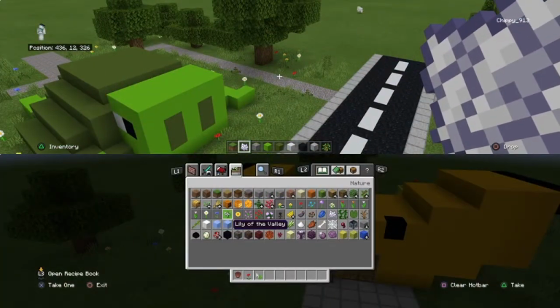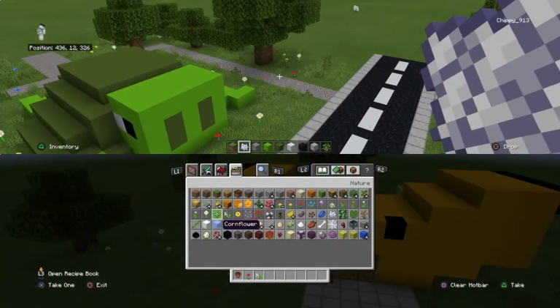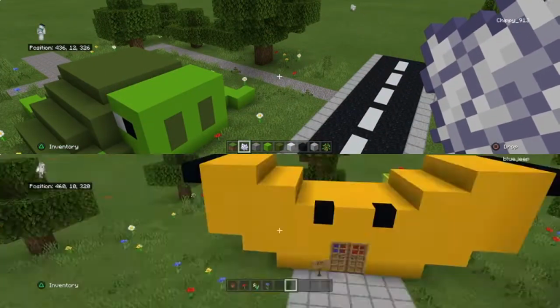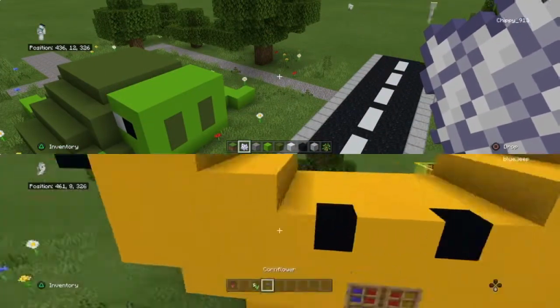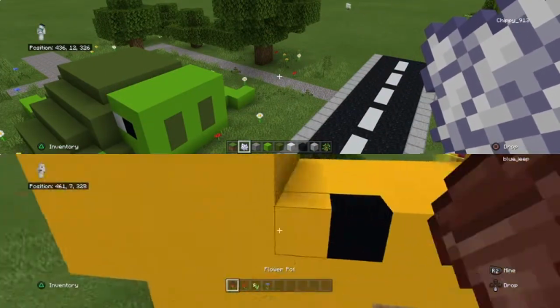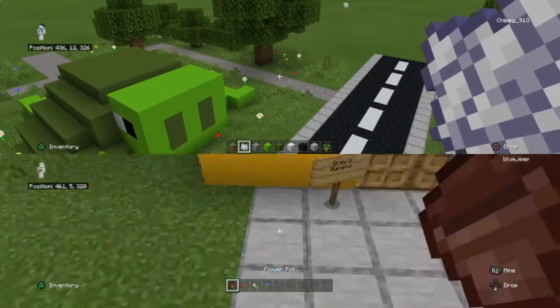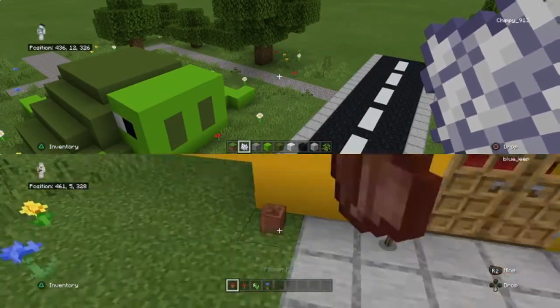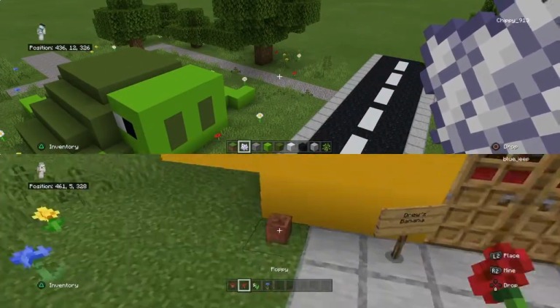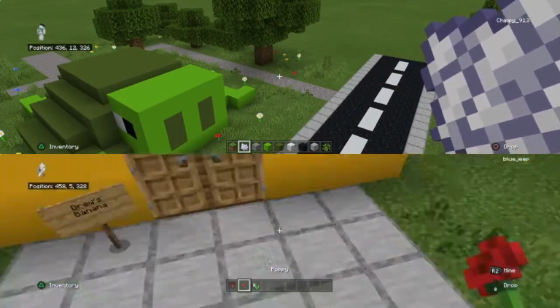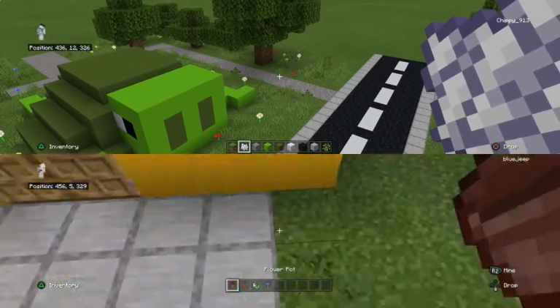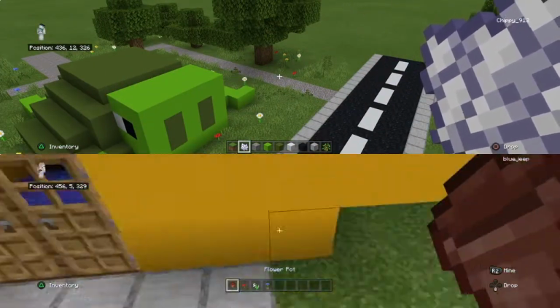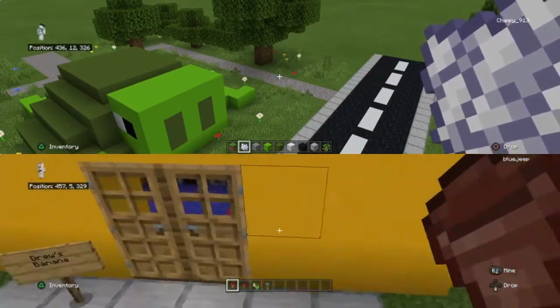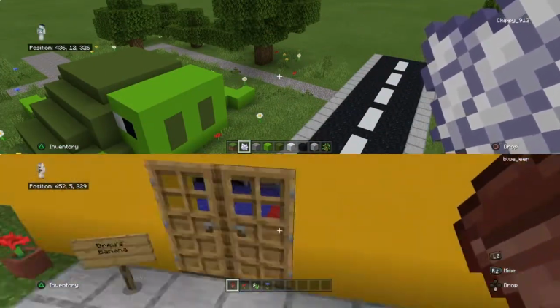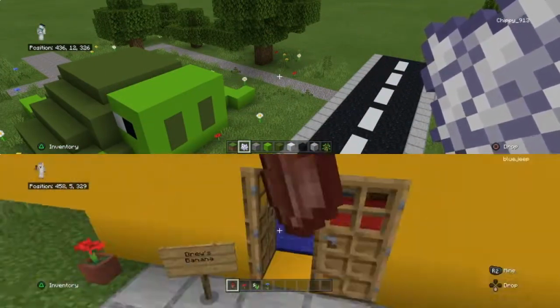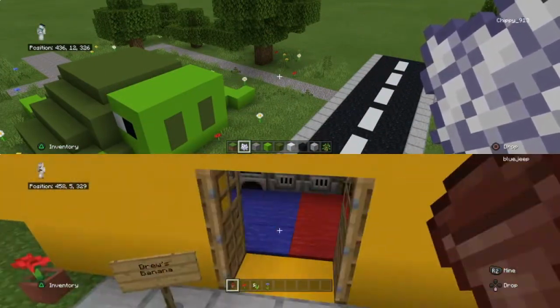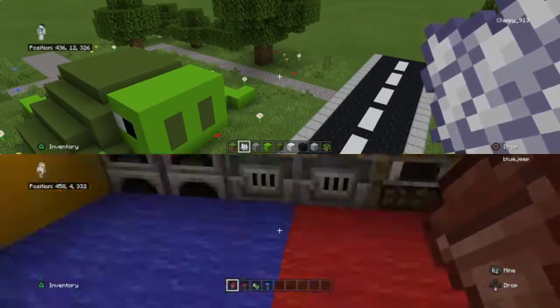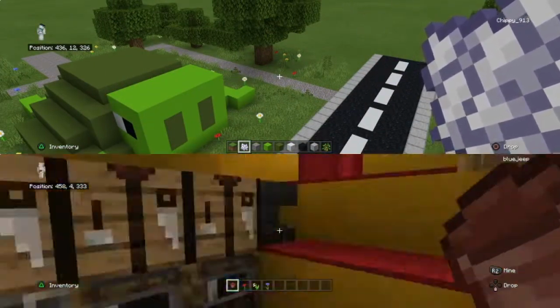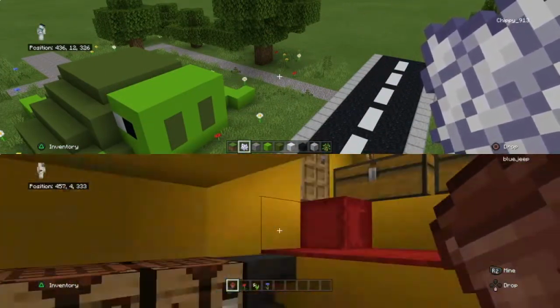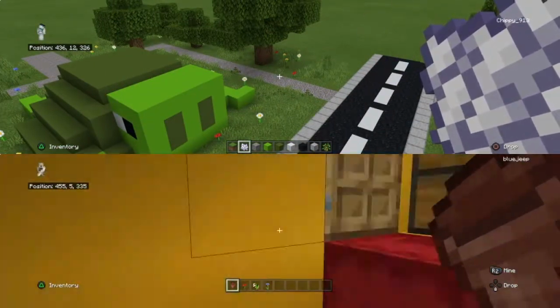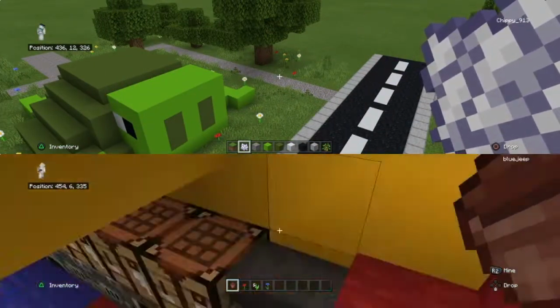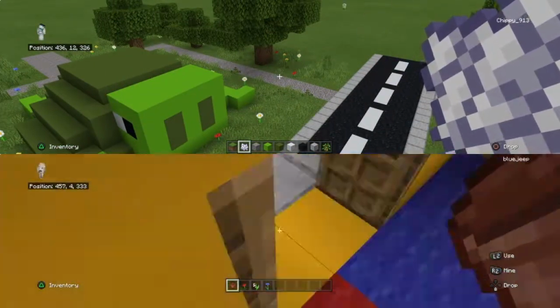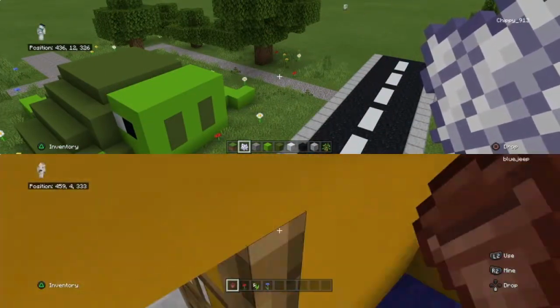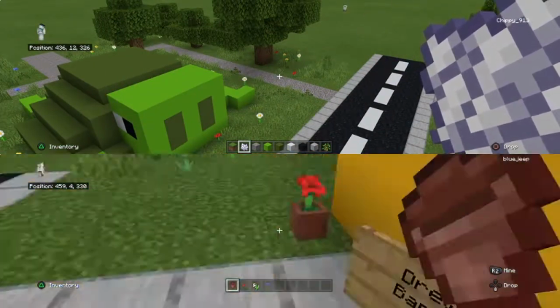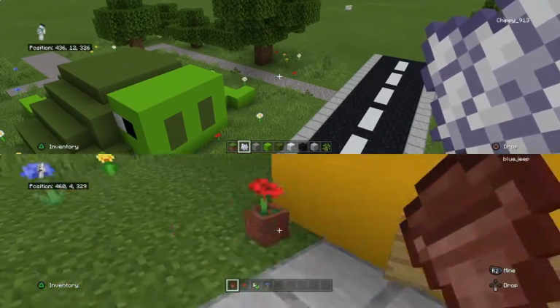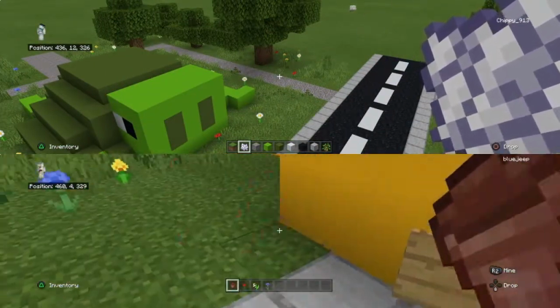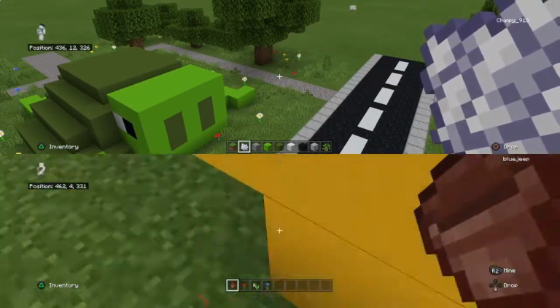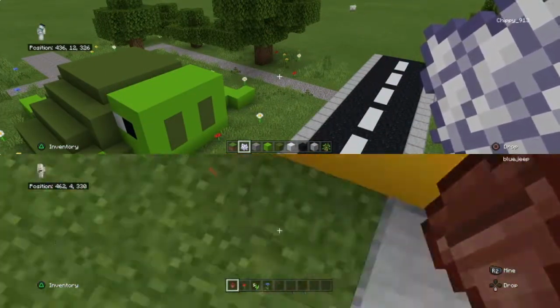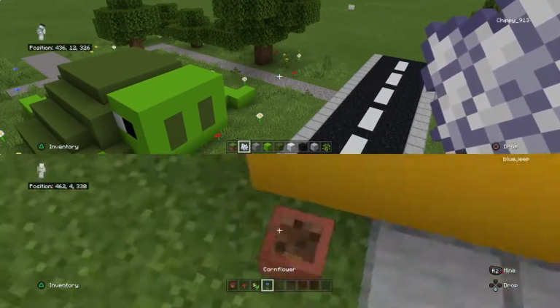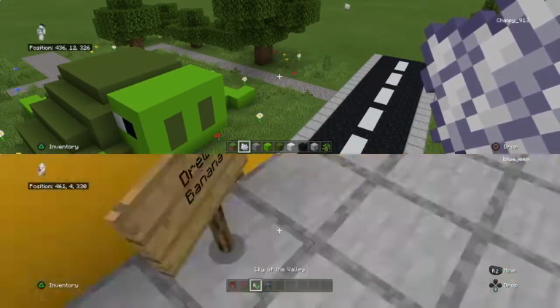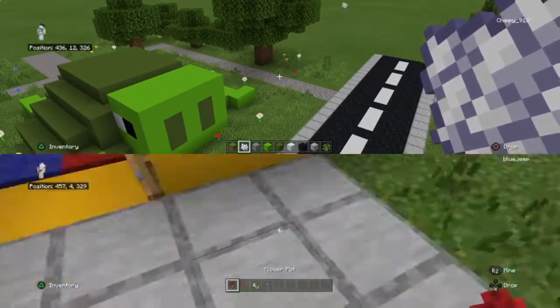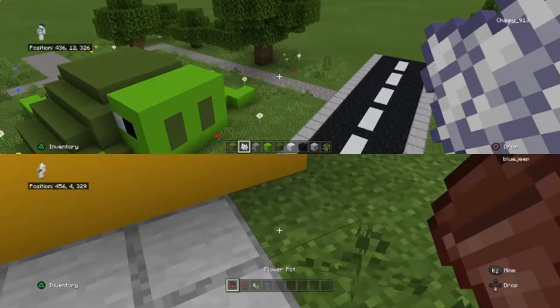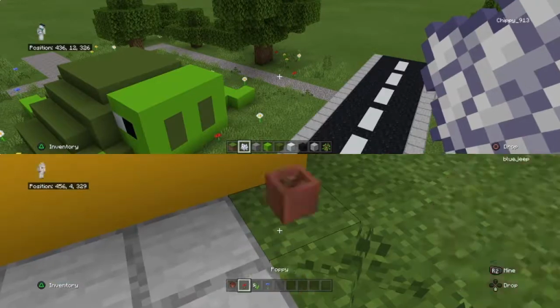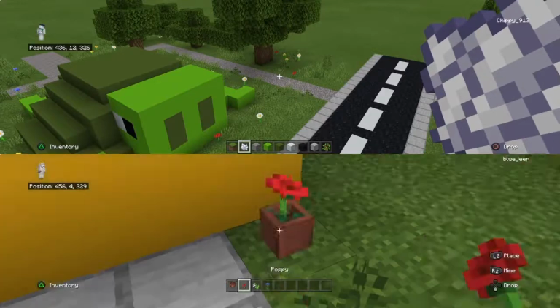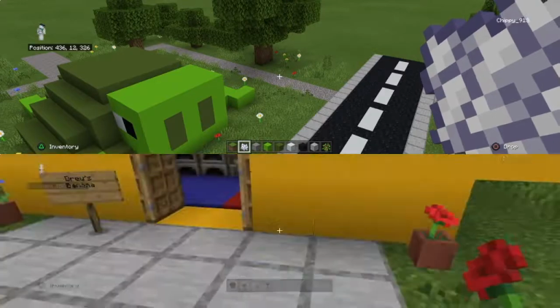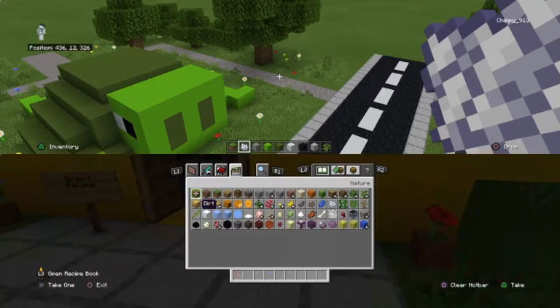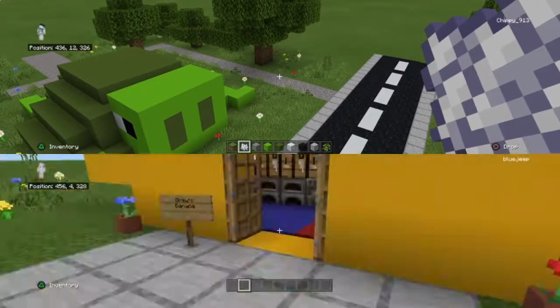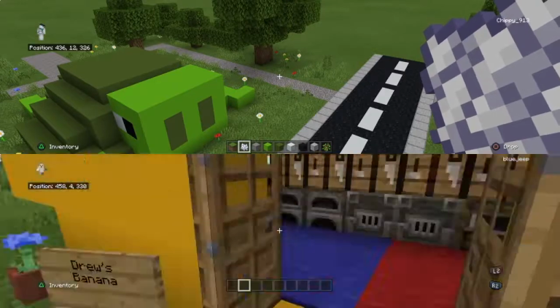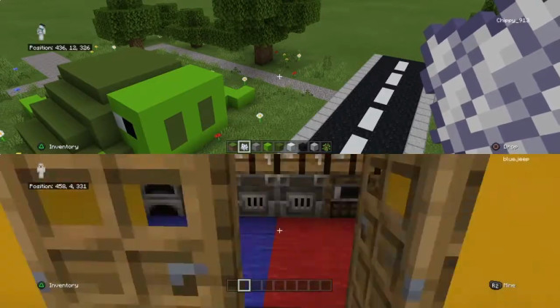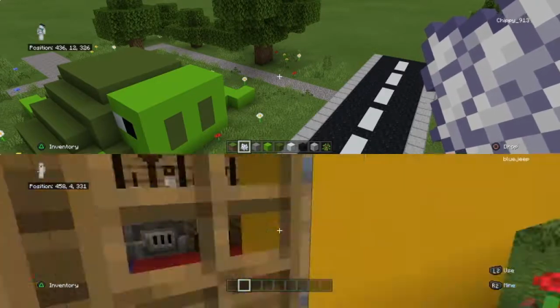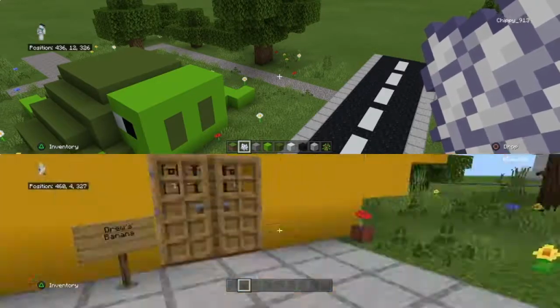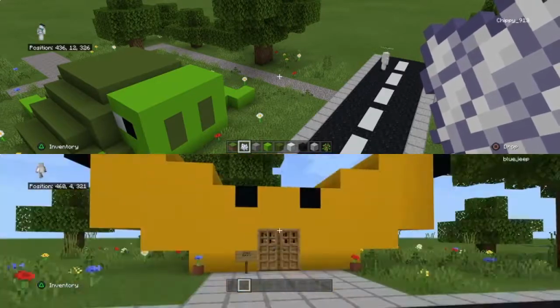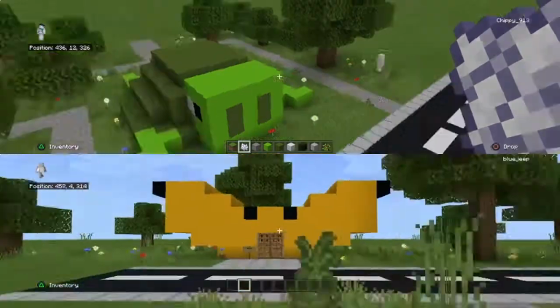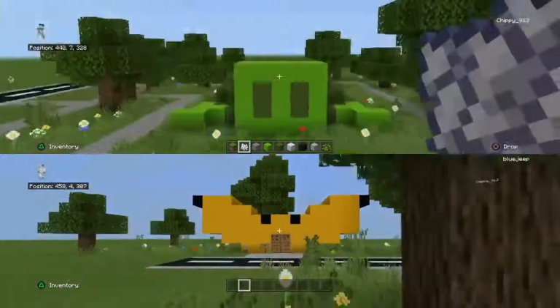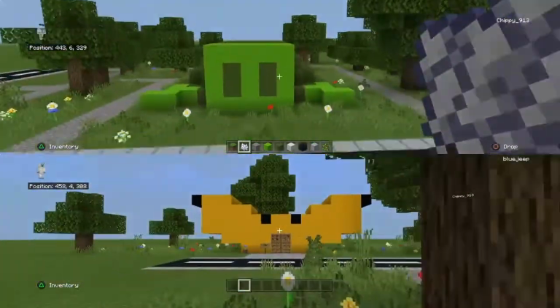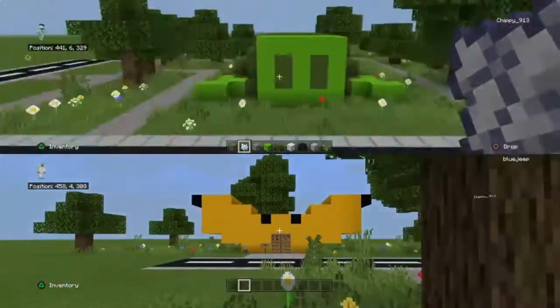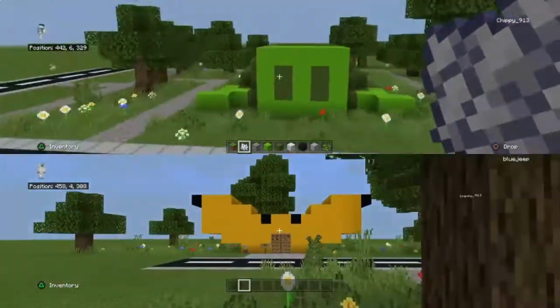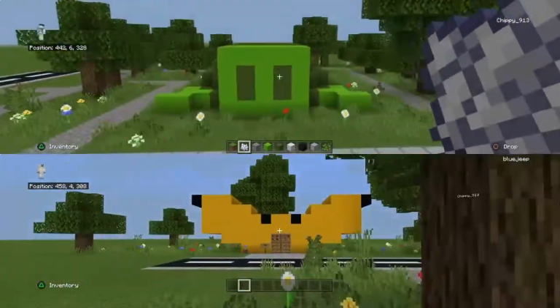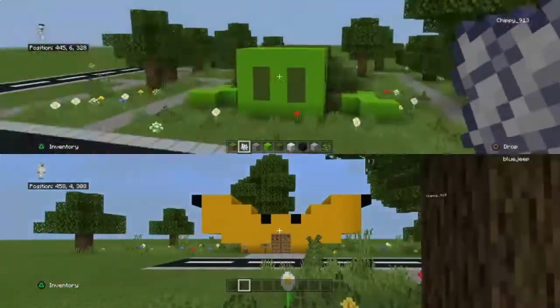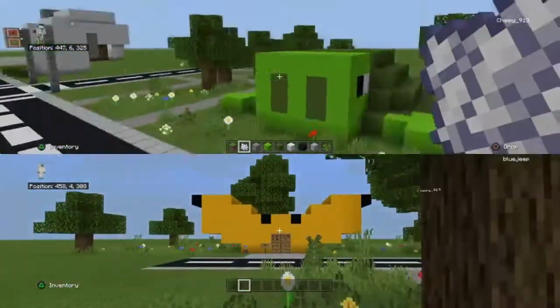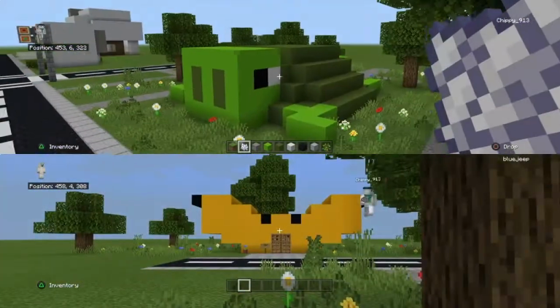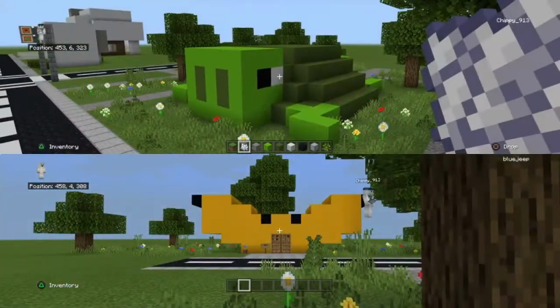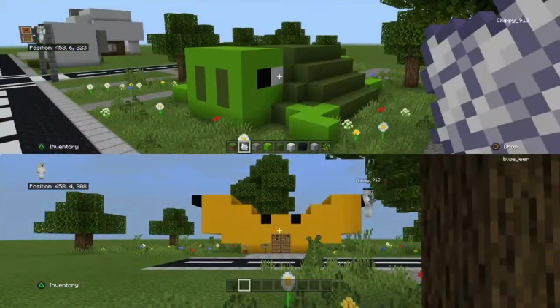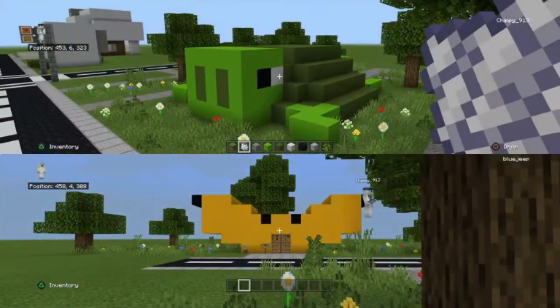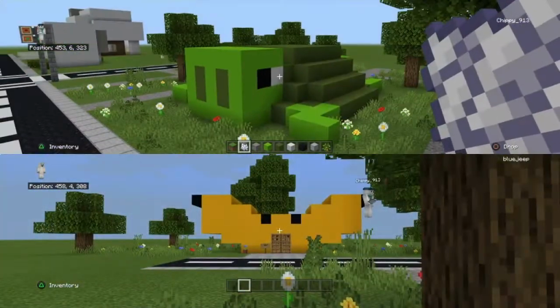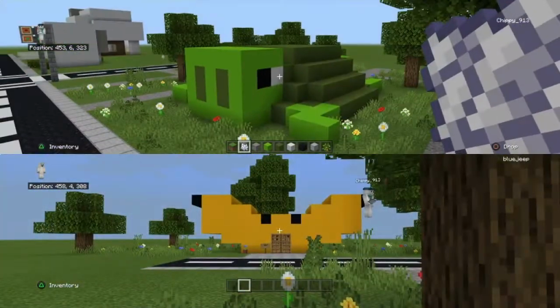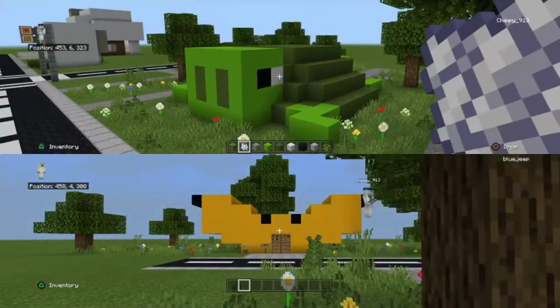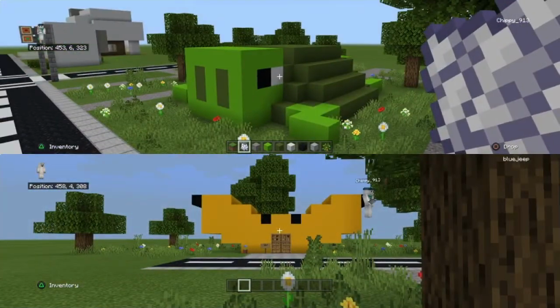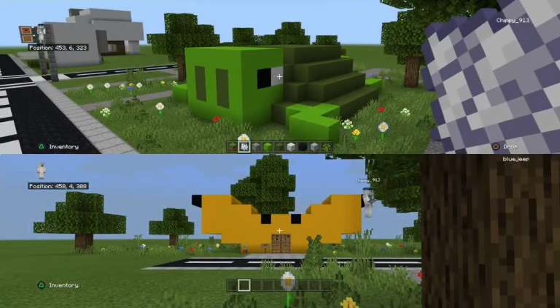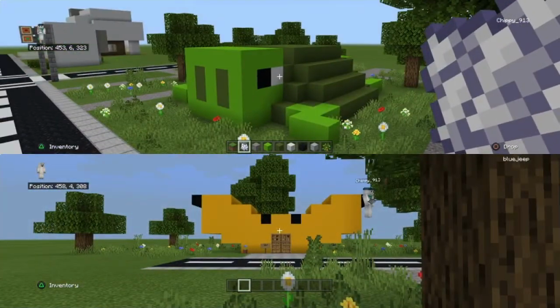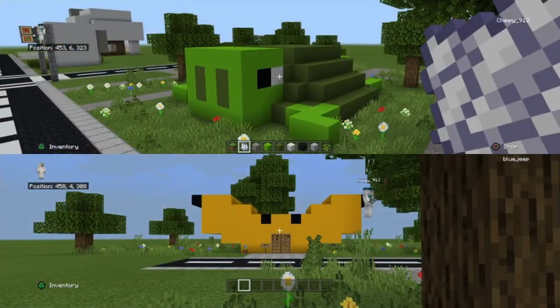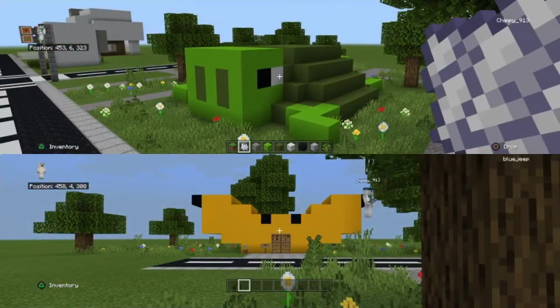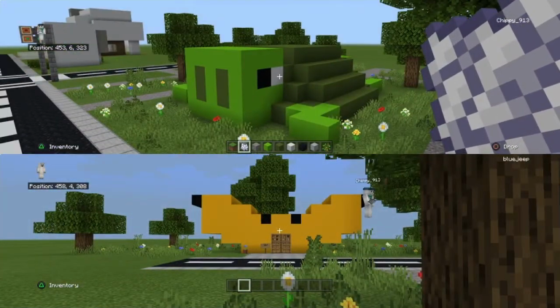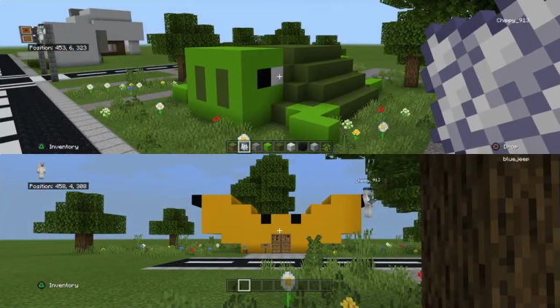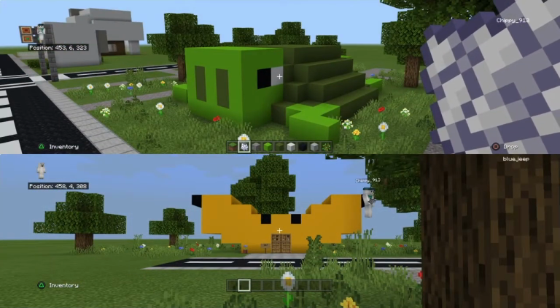Drew's got some flowers on his deck — and they're color-coded. There's a red side and a blue side. Blue on the left, red on the right.